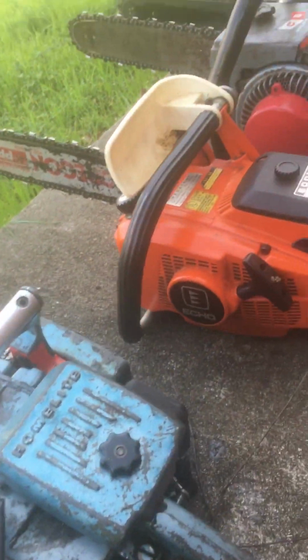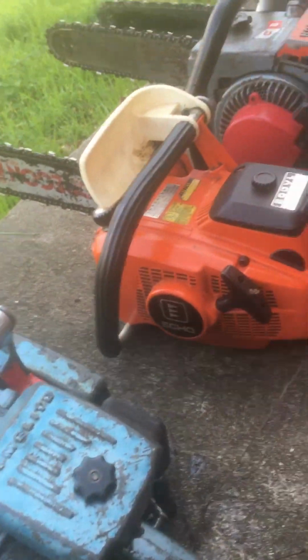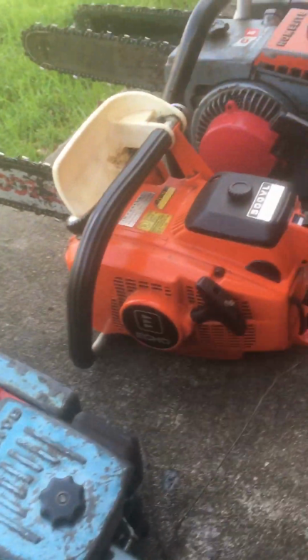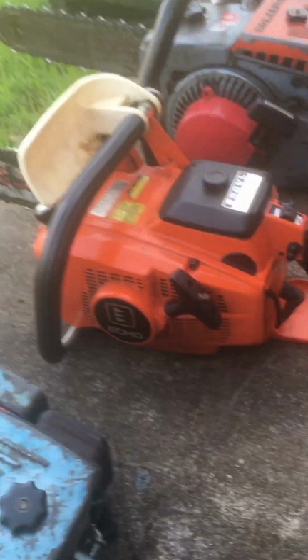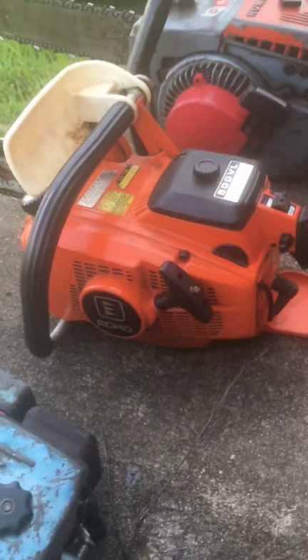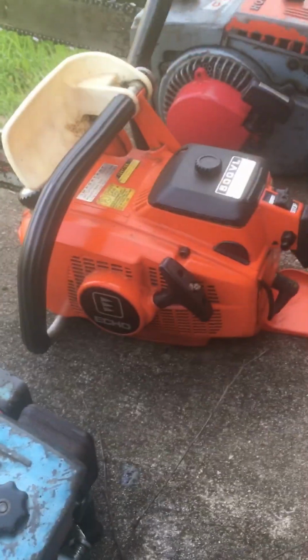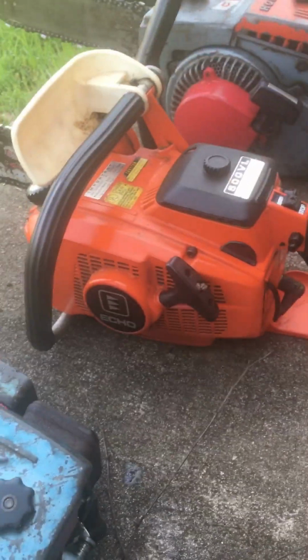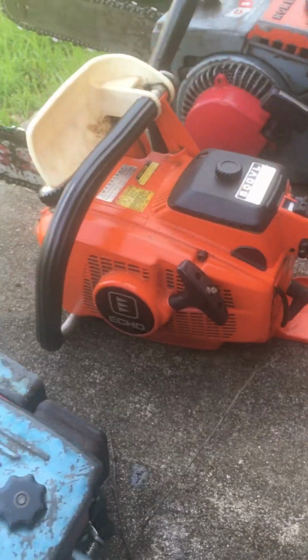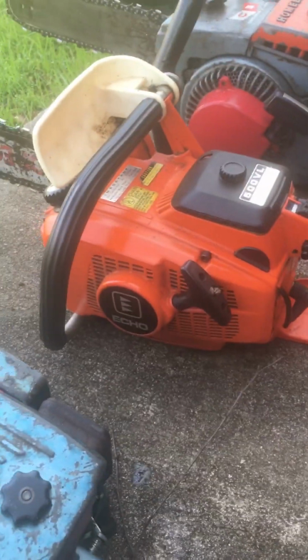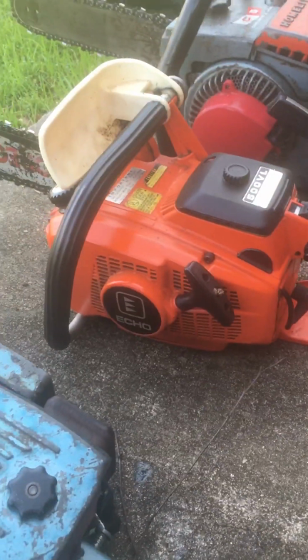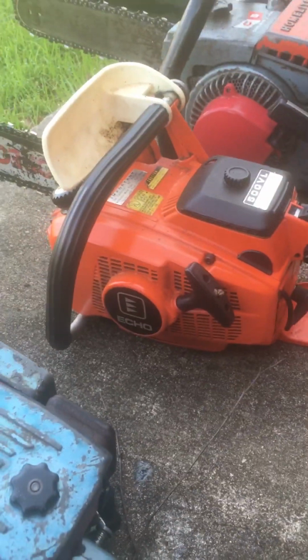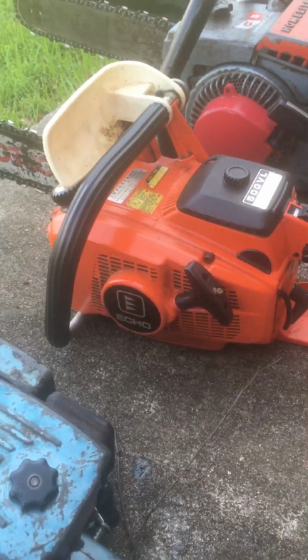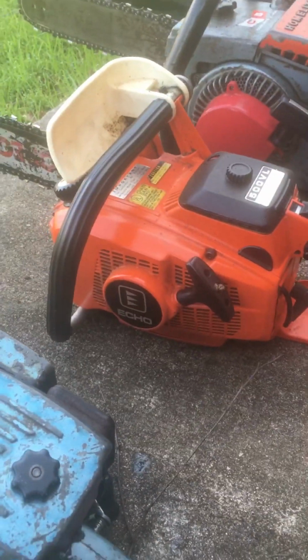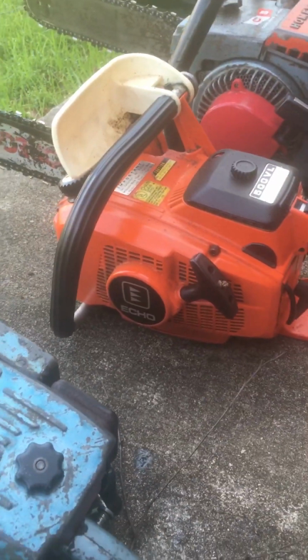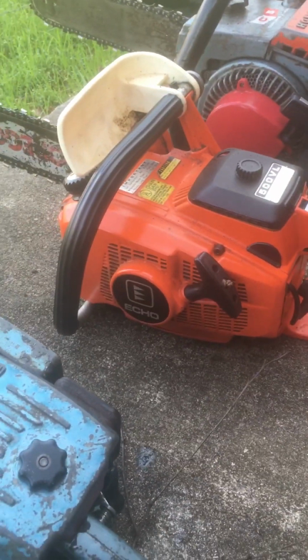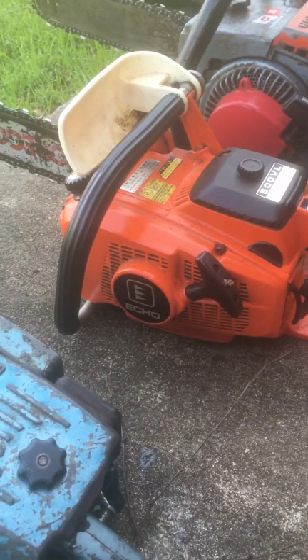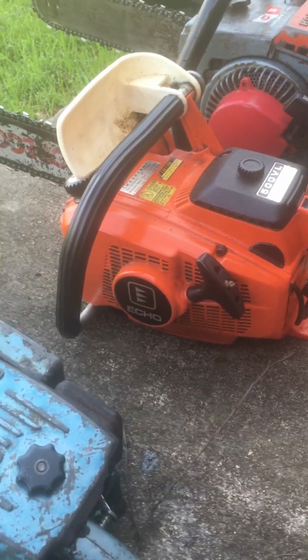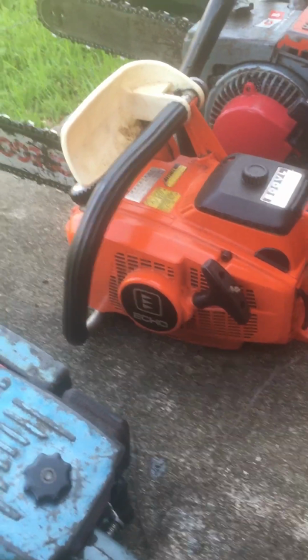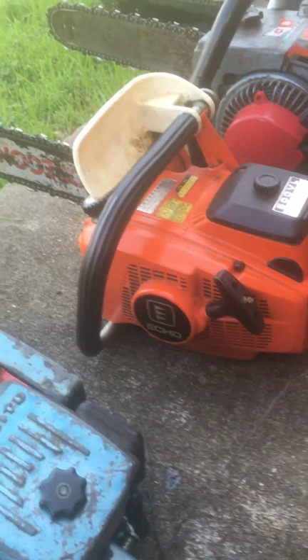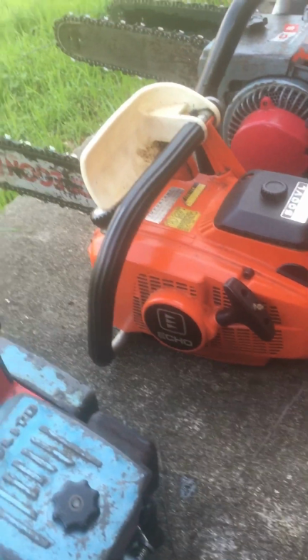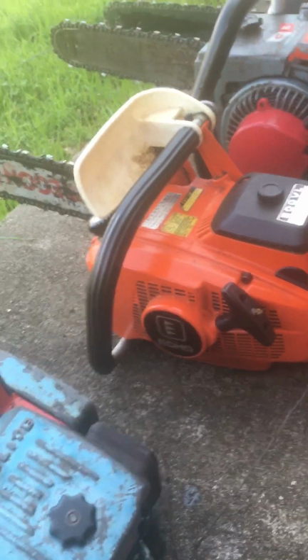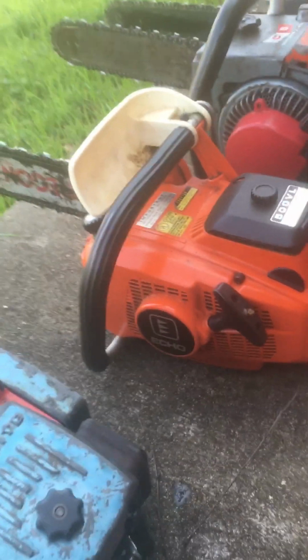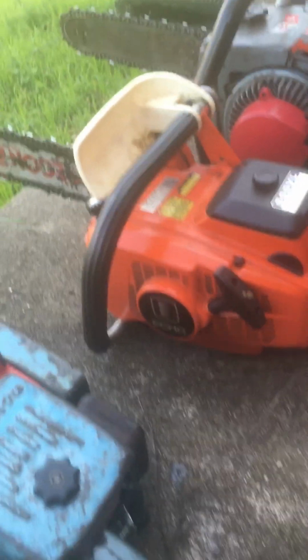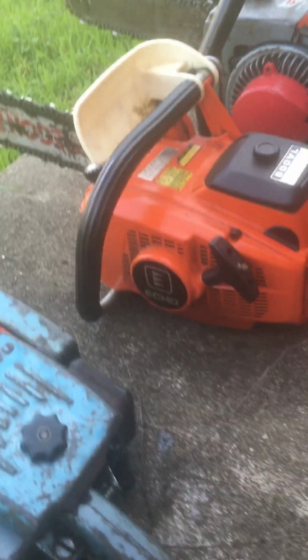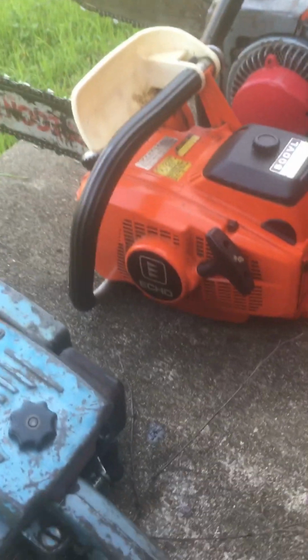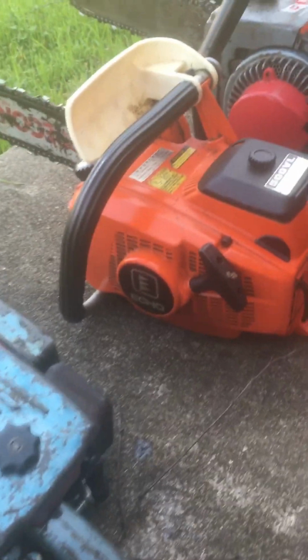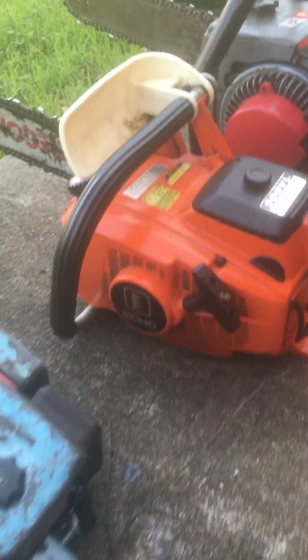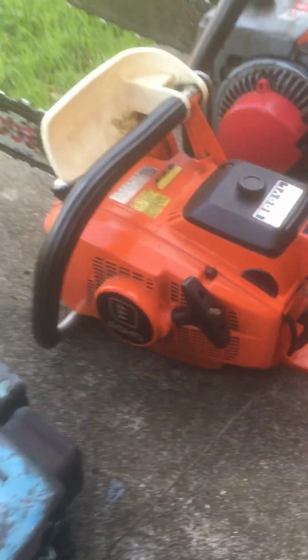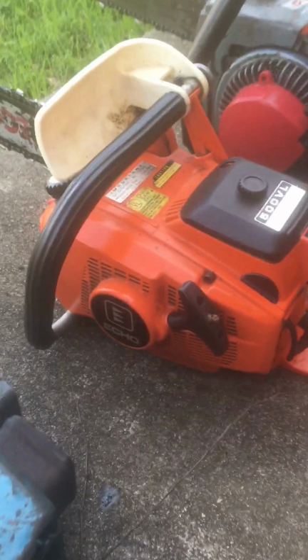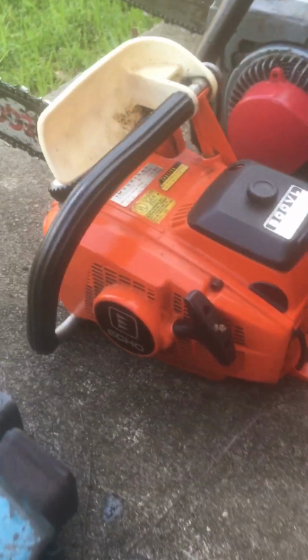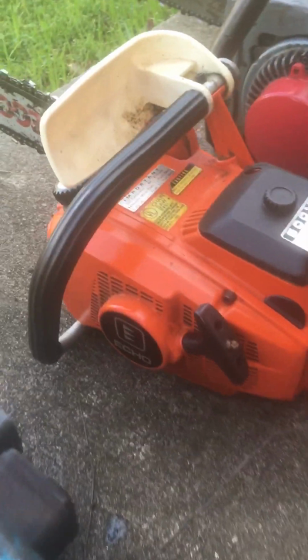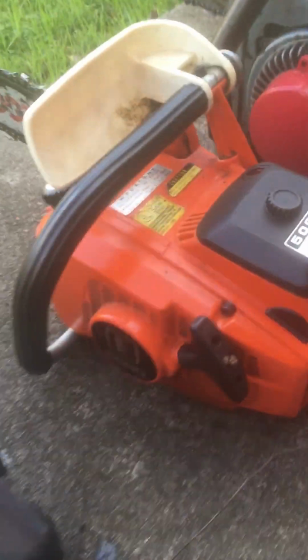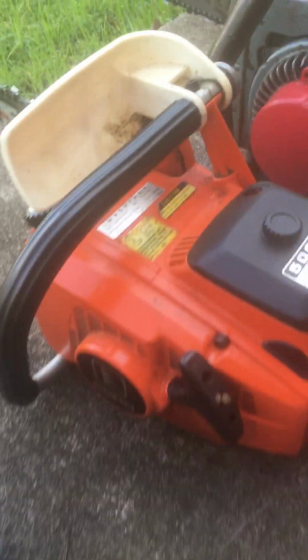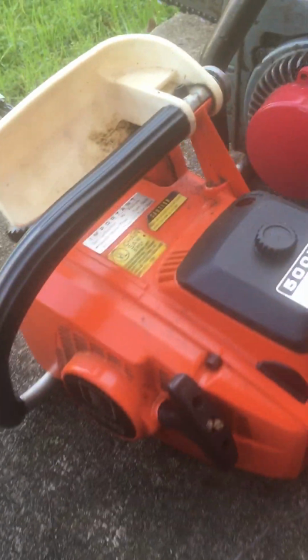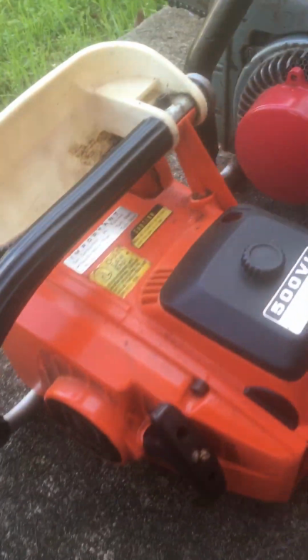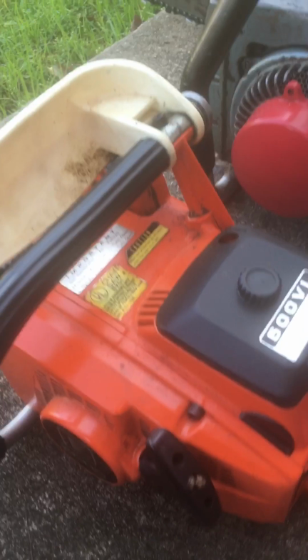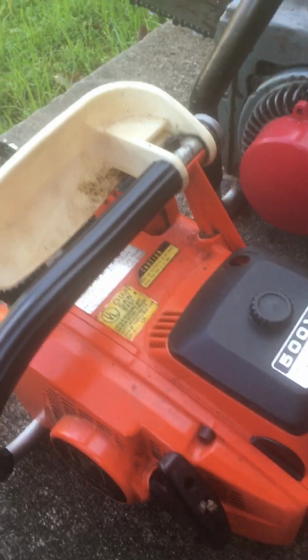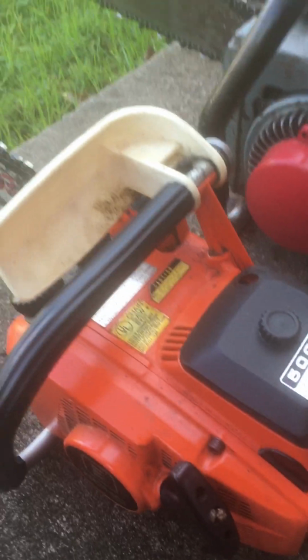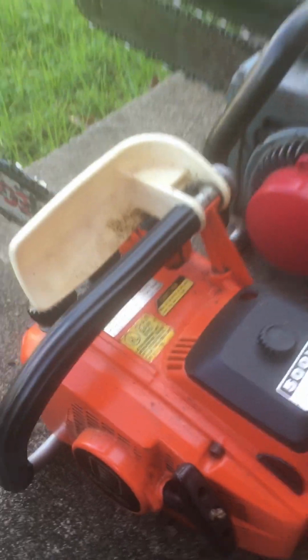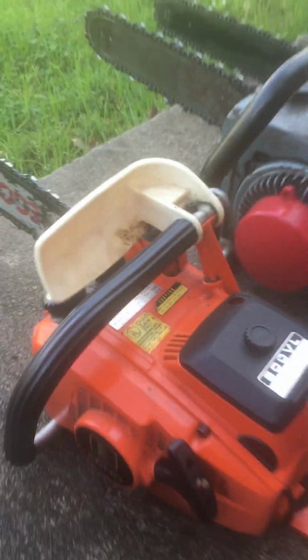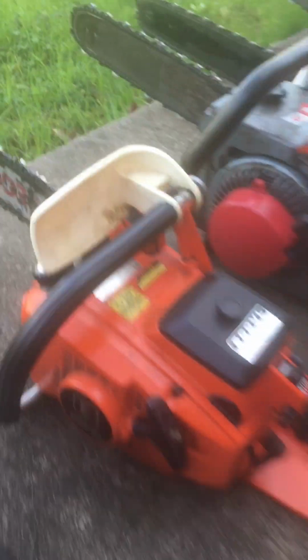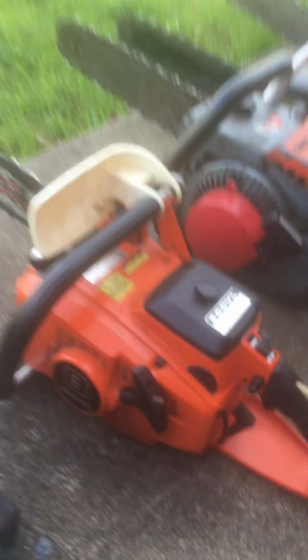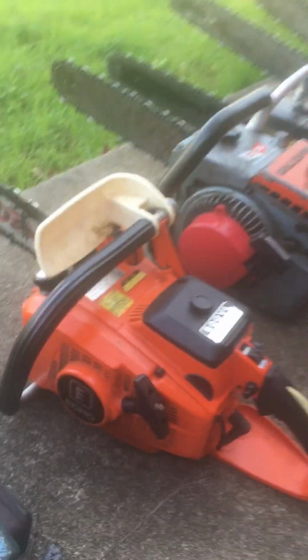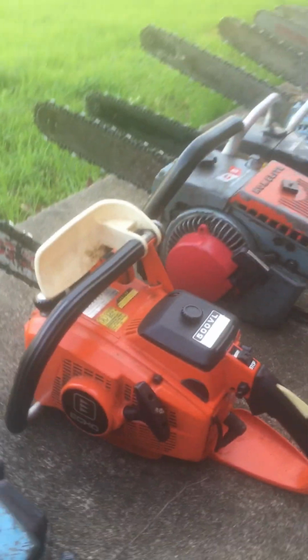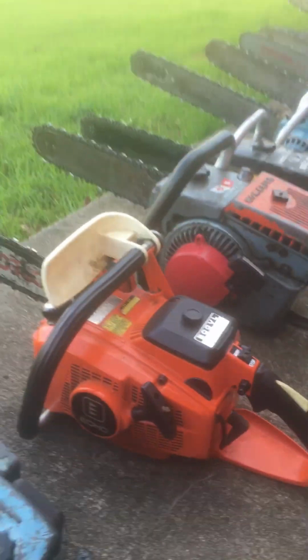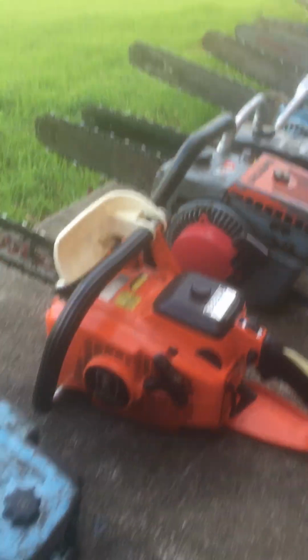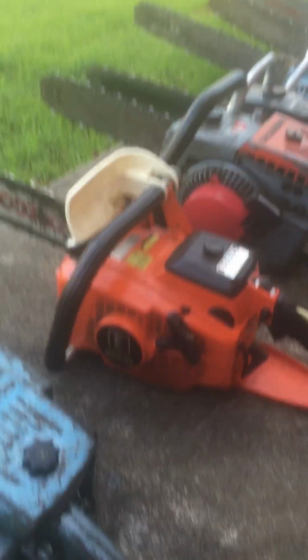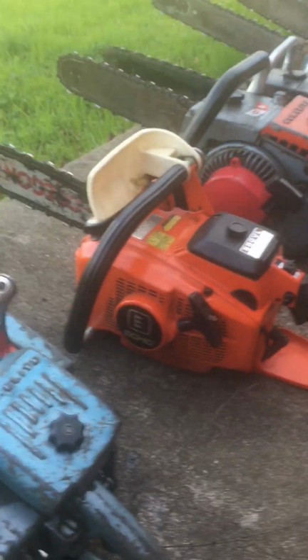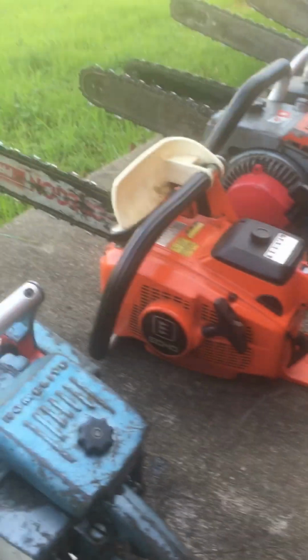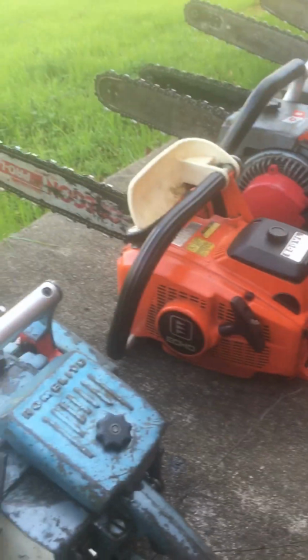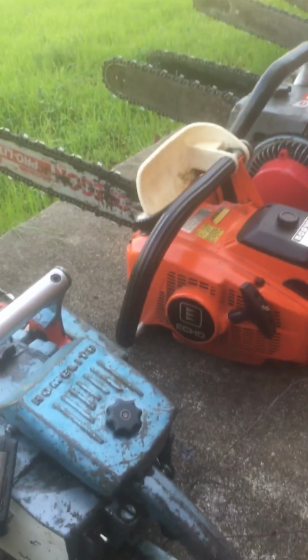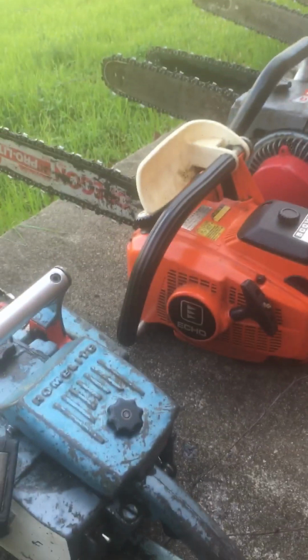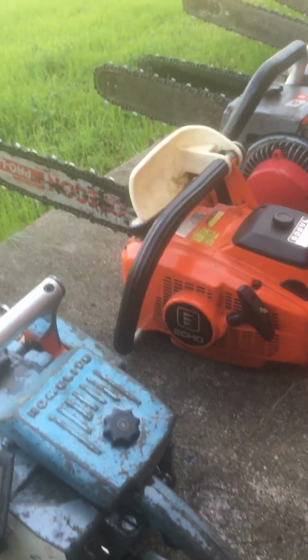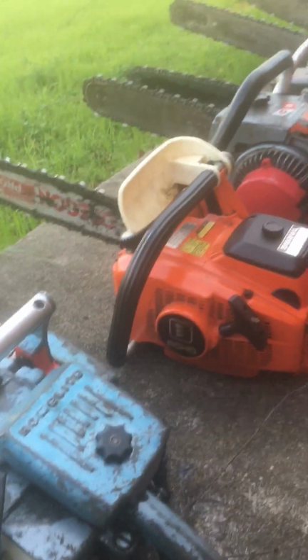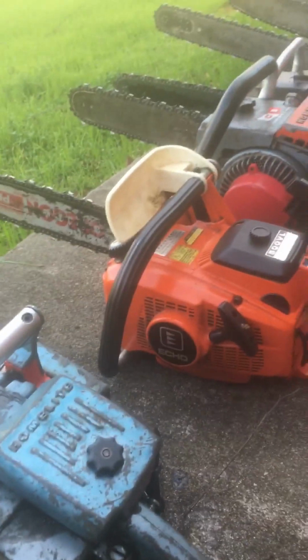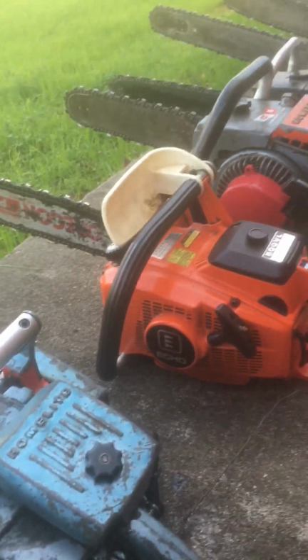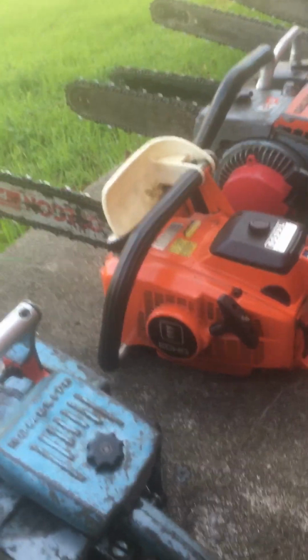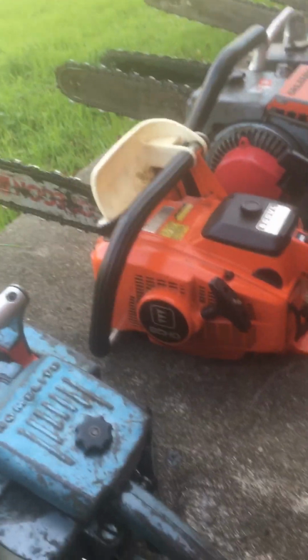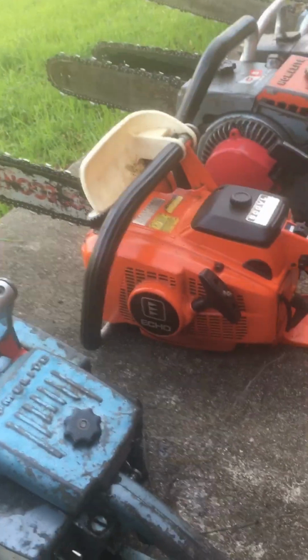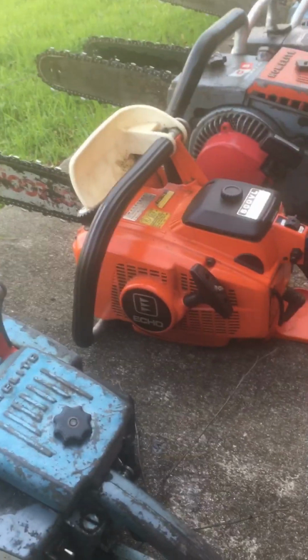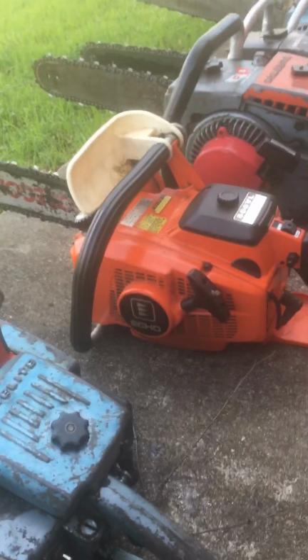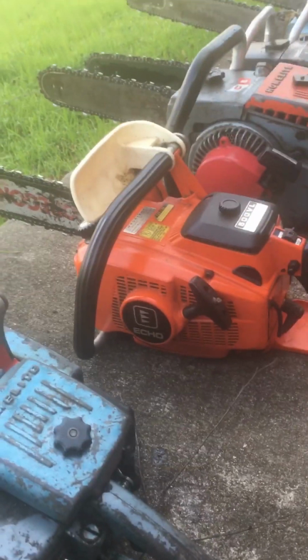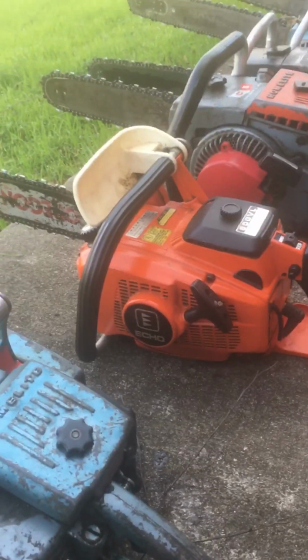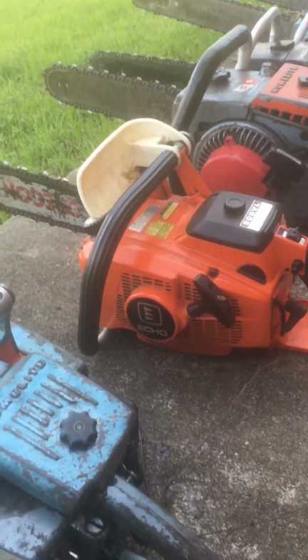Here's a 1979 Echo 500 VL — another great saw. I got it from a neighbor.